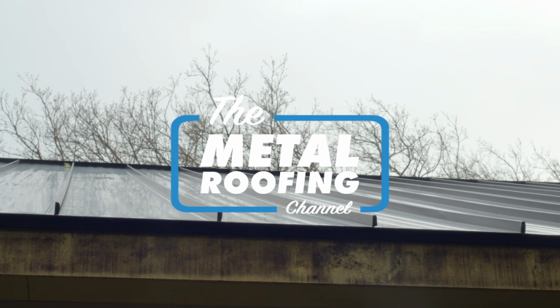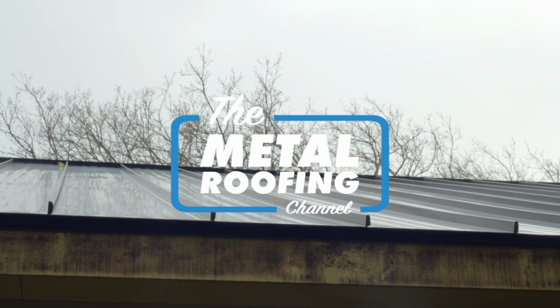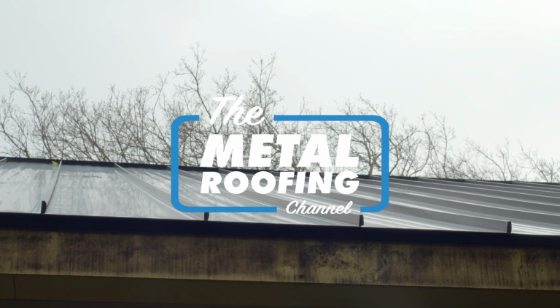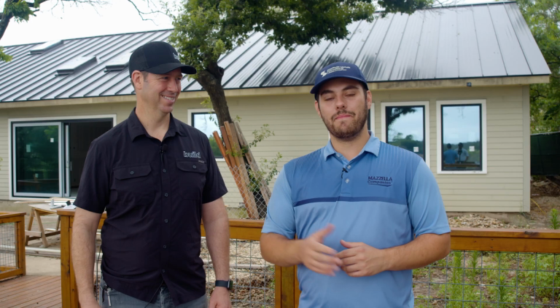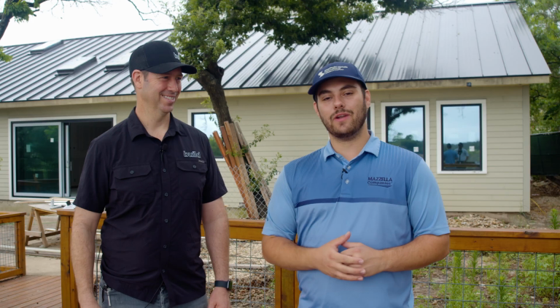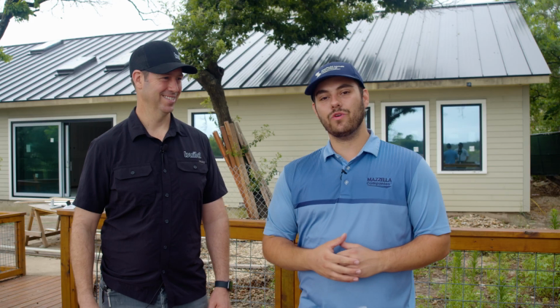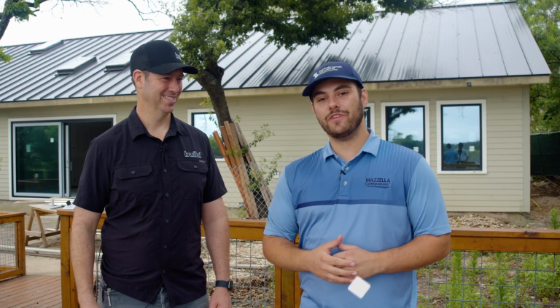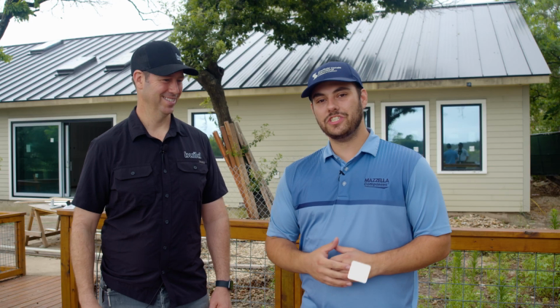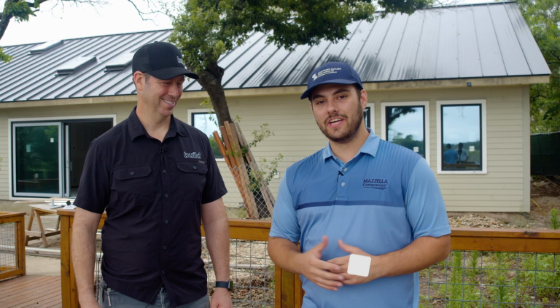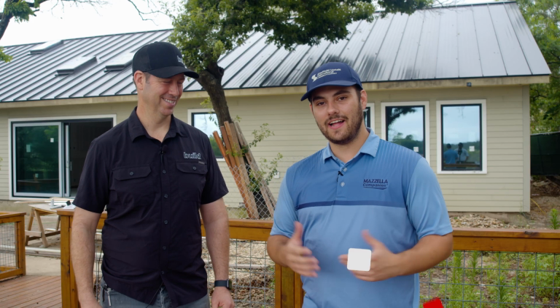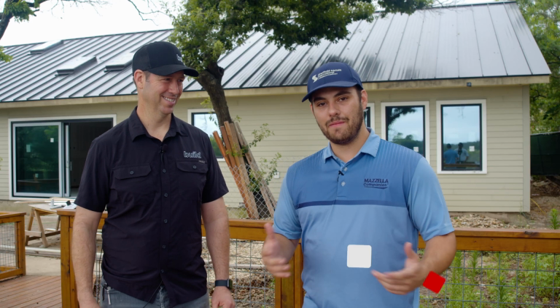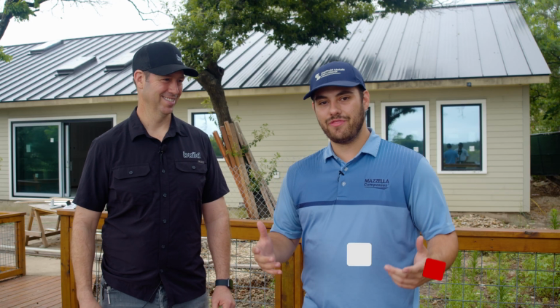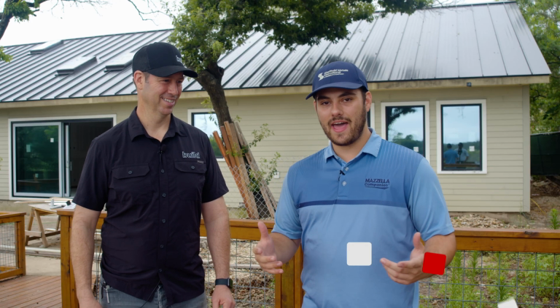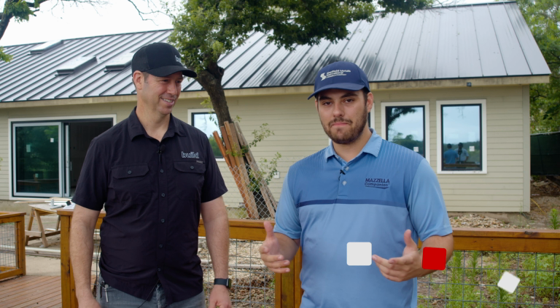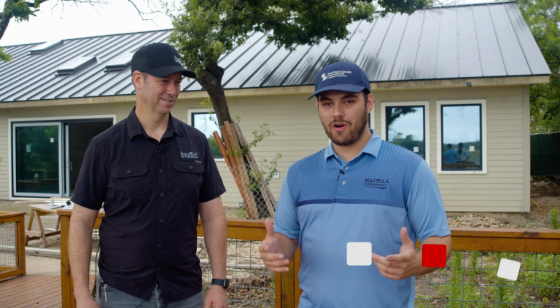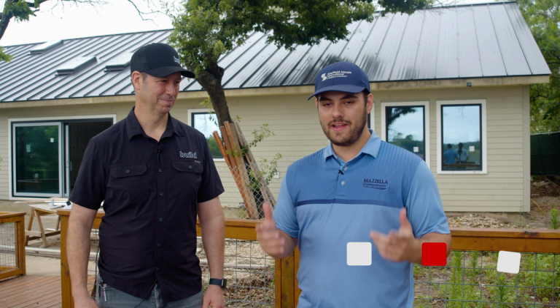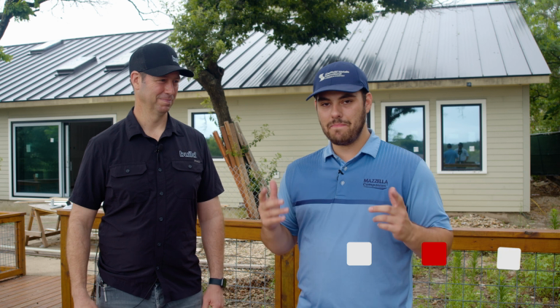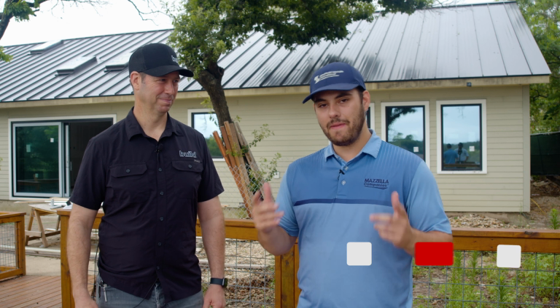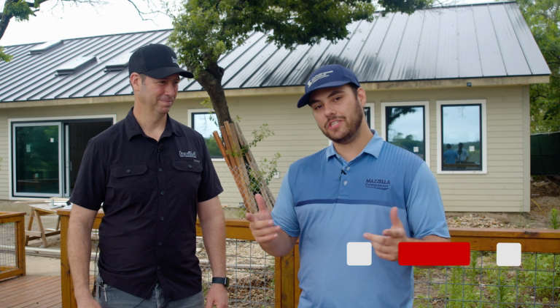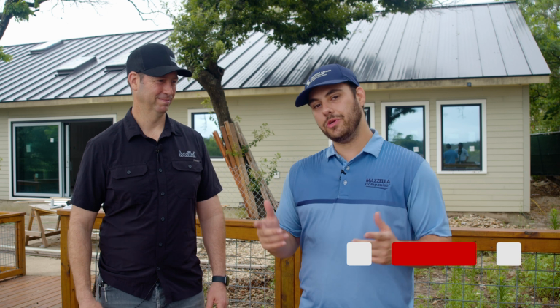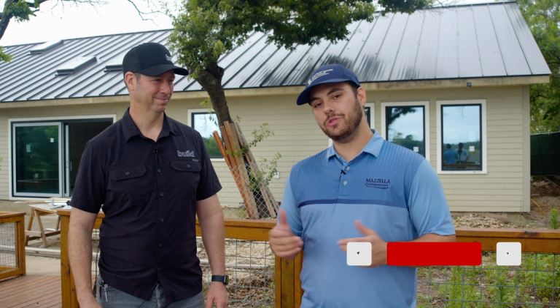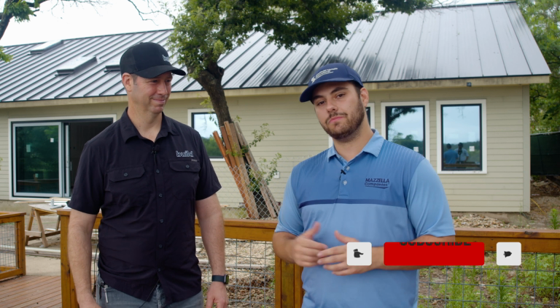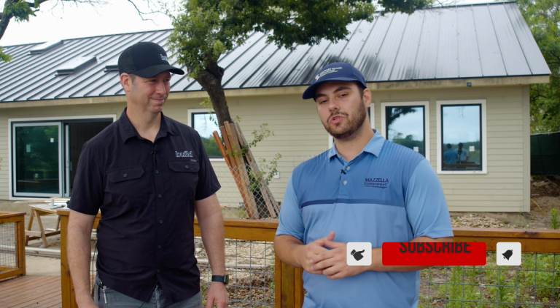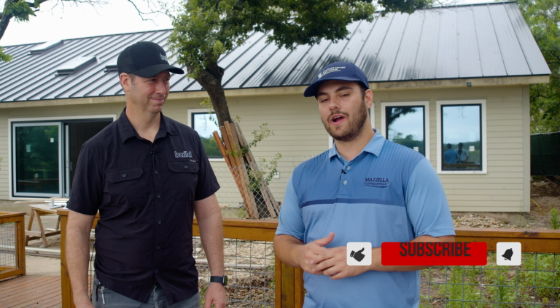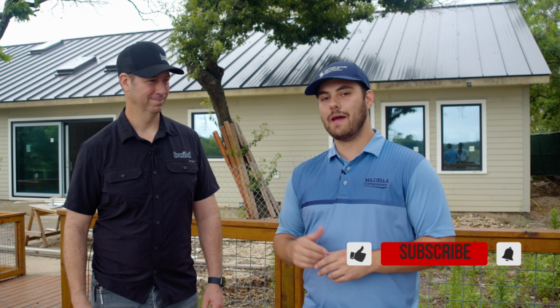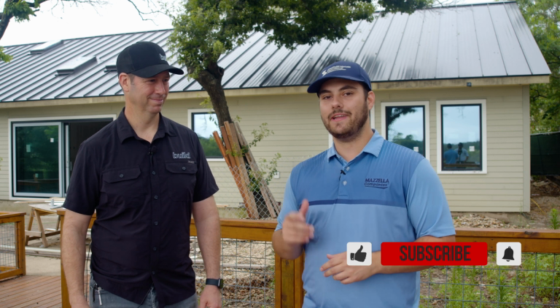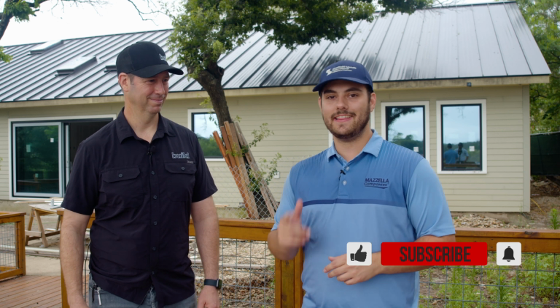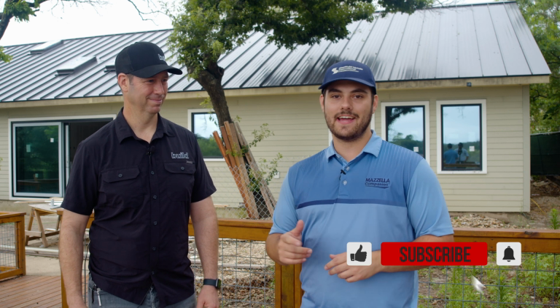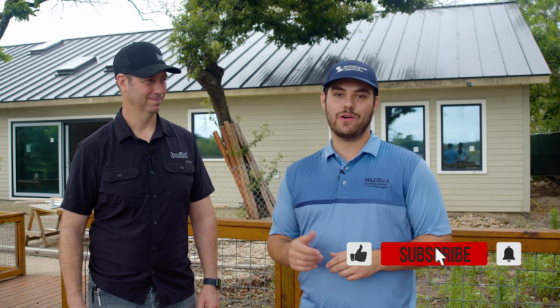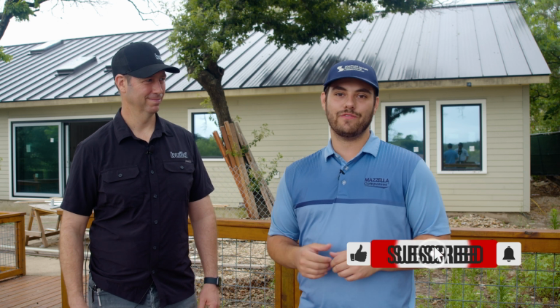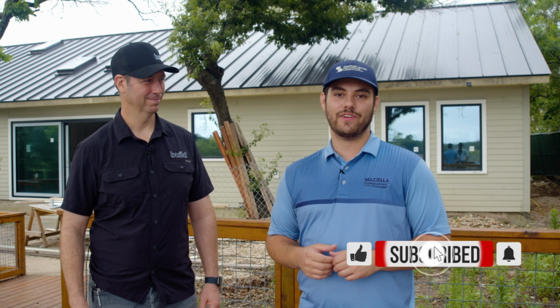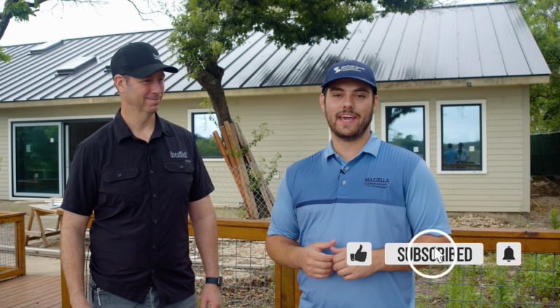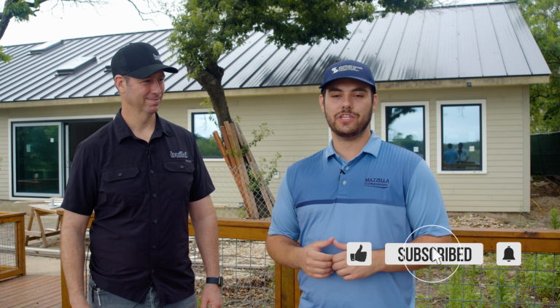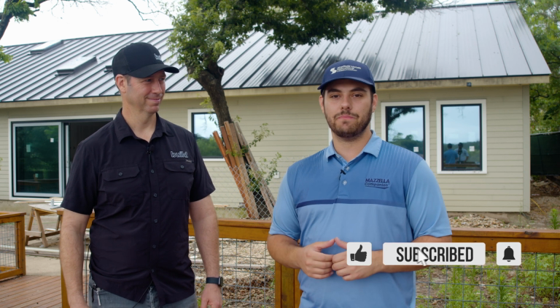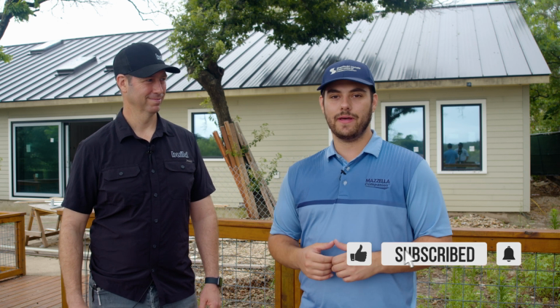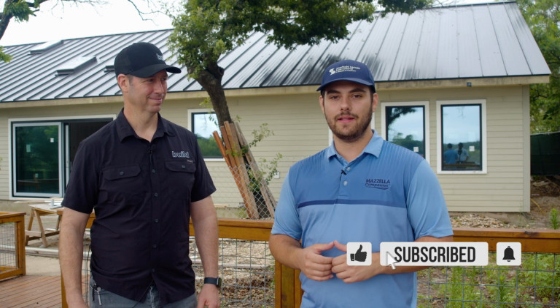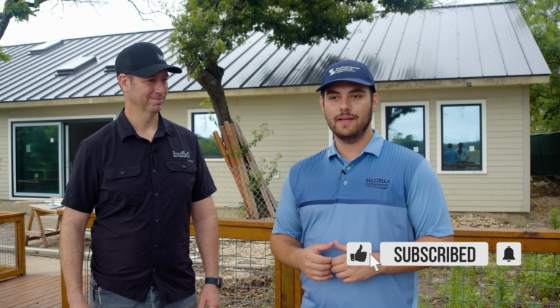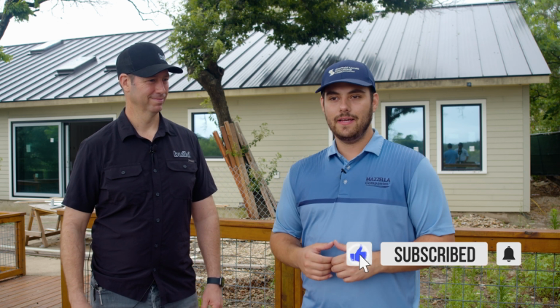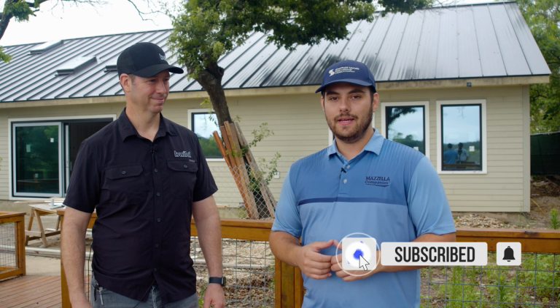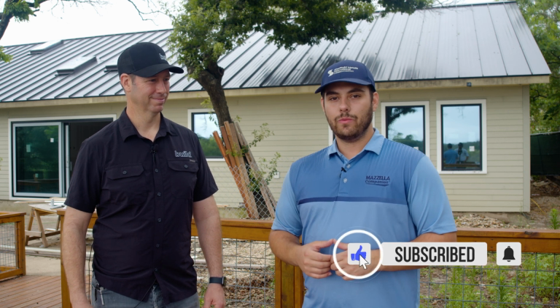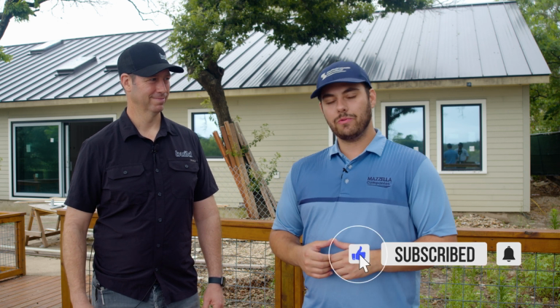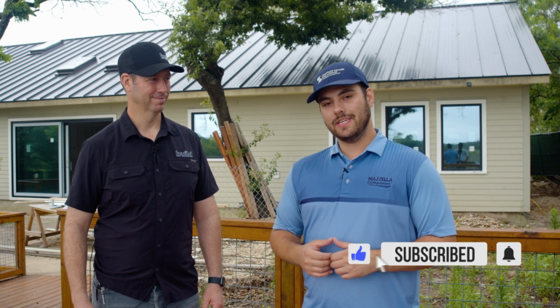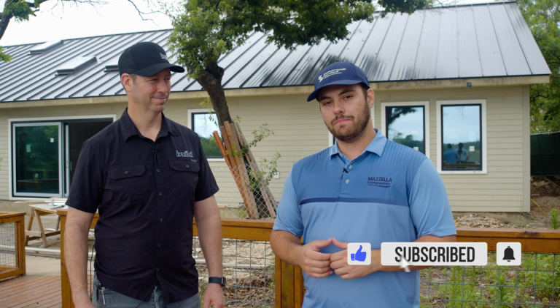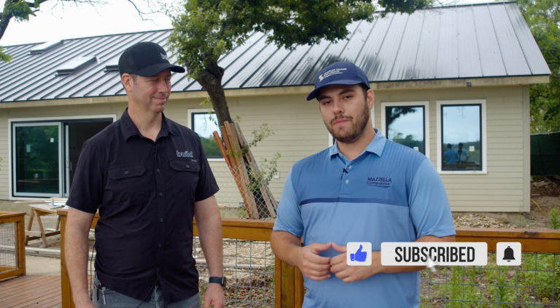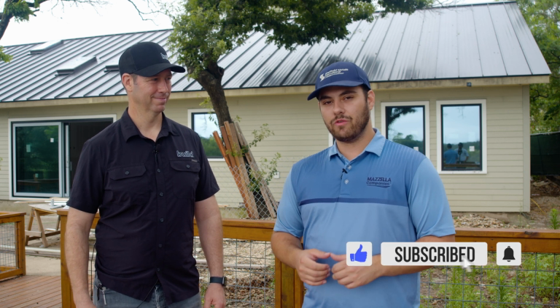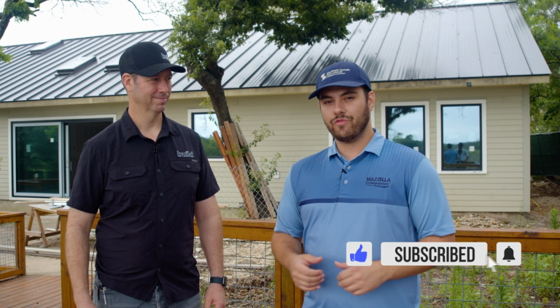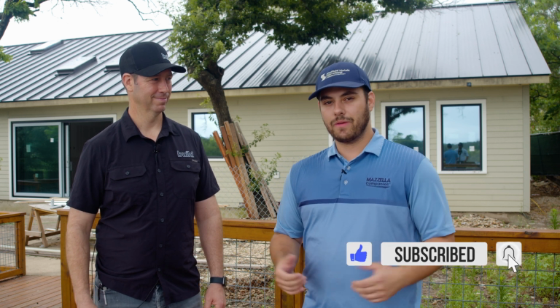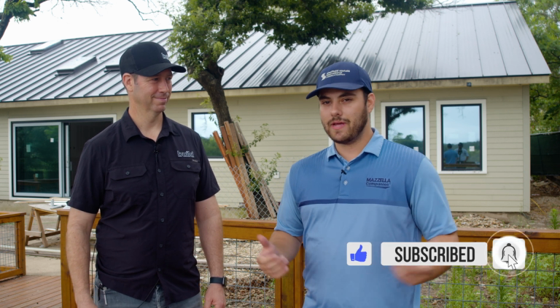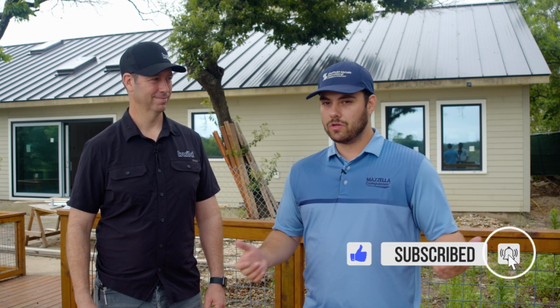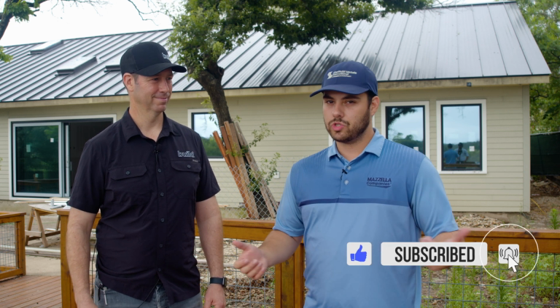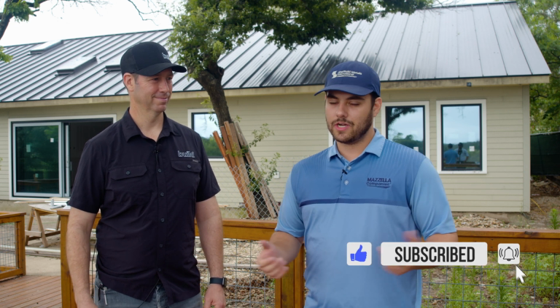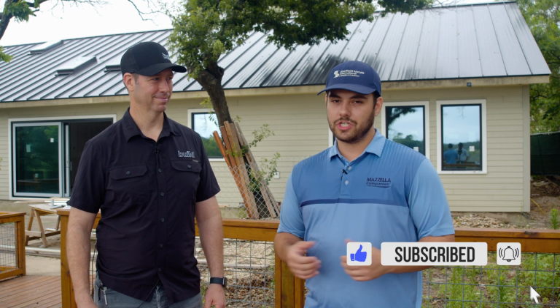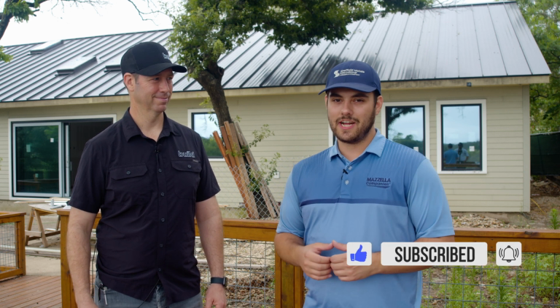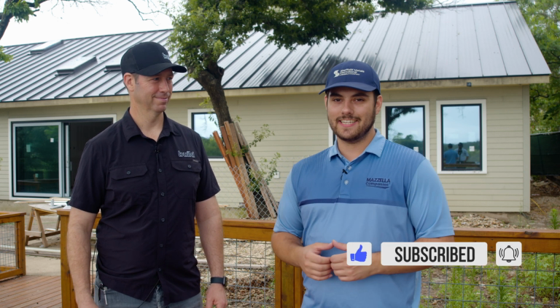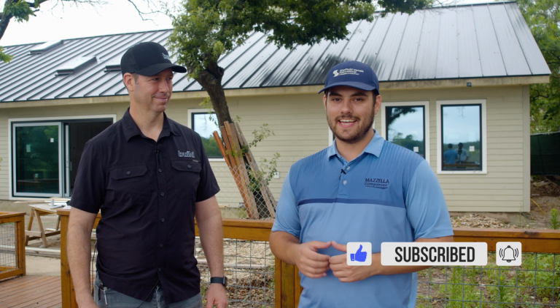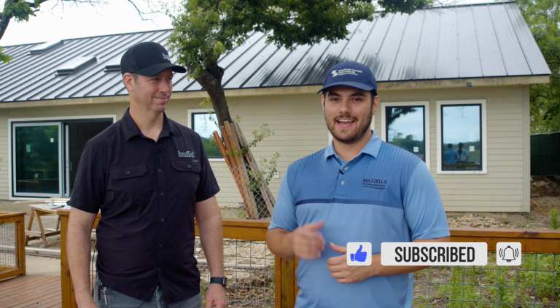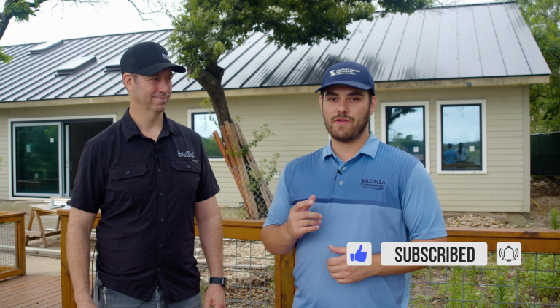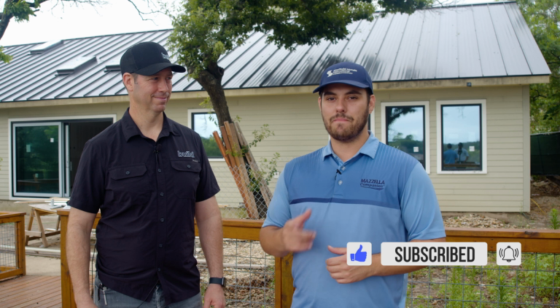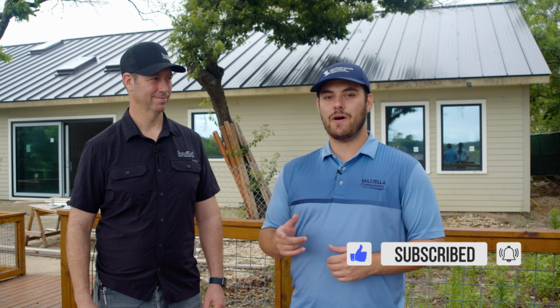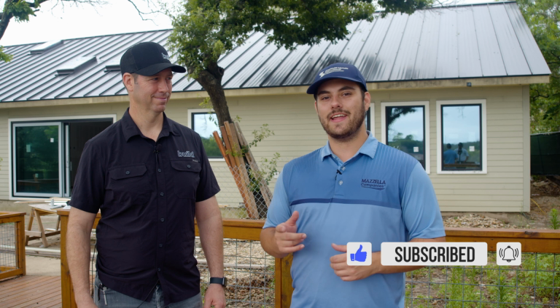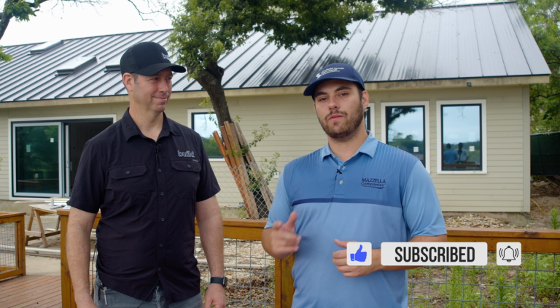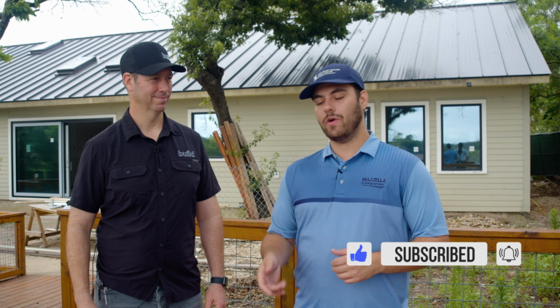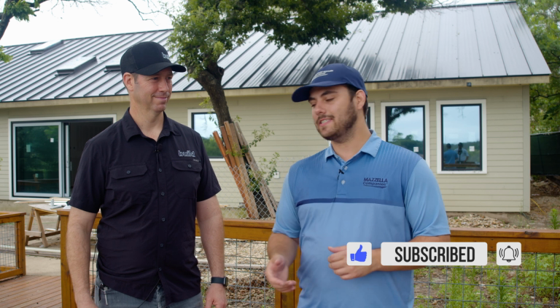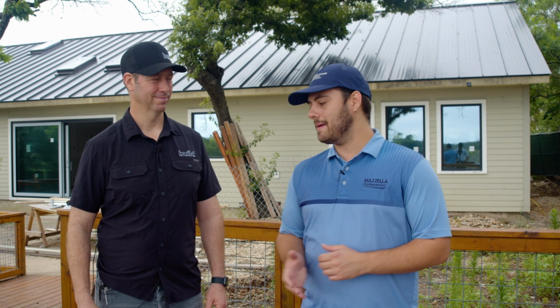Welcome to the Metal Roofing Channel. I'm Thad Barnett. Make sure you subscribe and hit that notification bell. We release metal roofing and metal construction content every Monday and Wednesday.